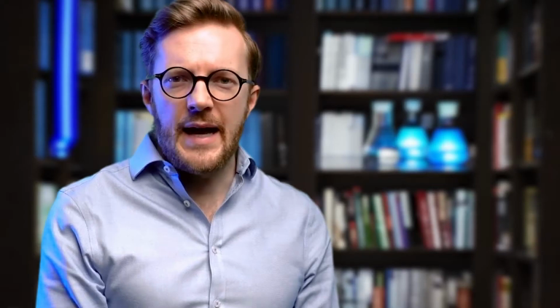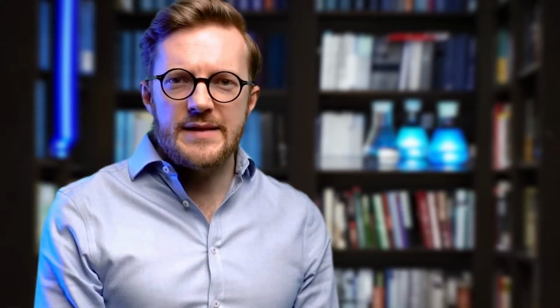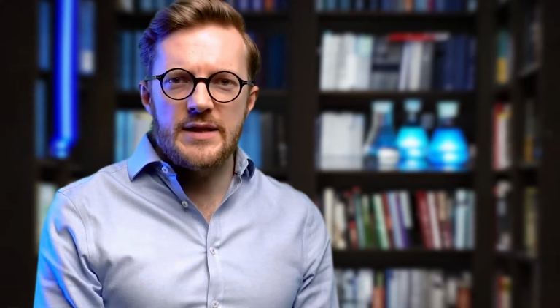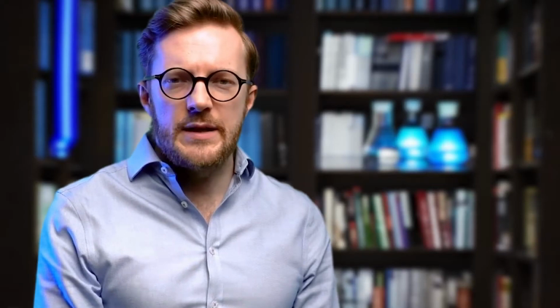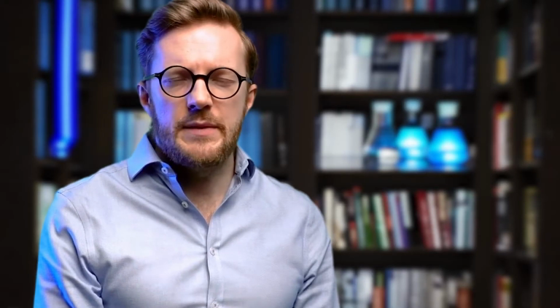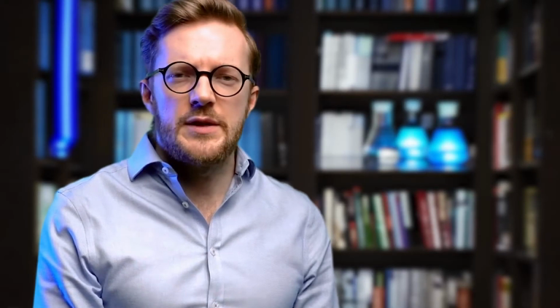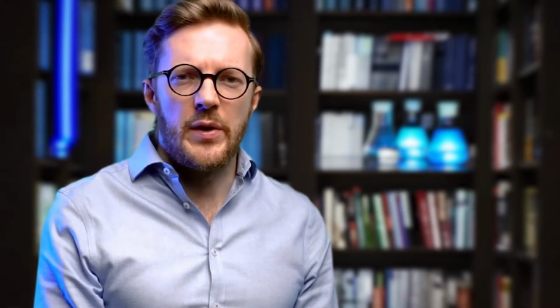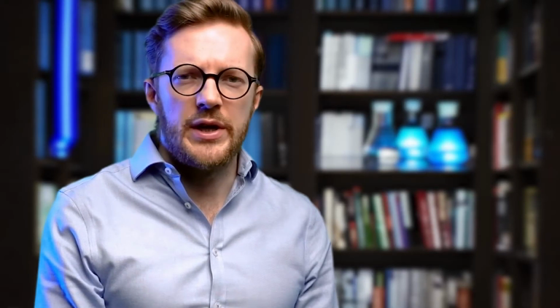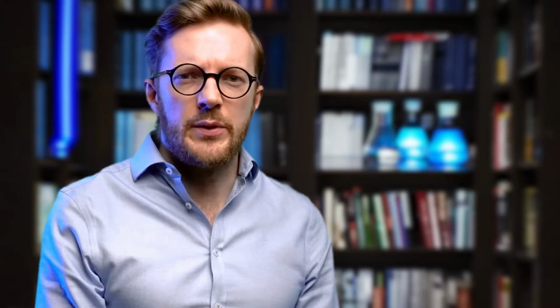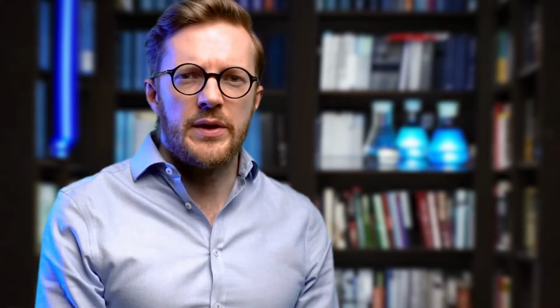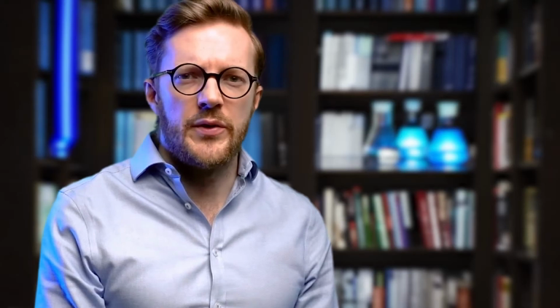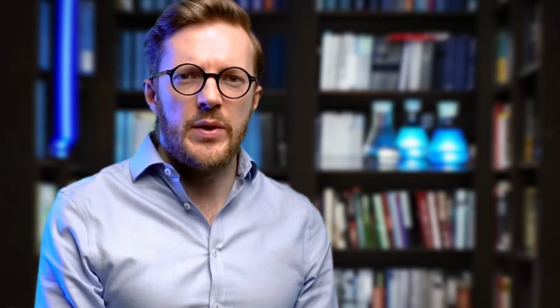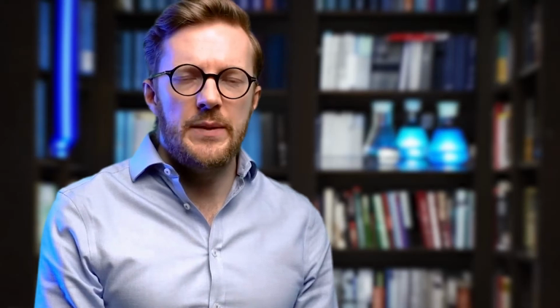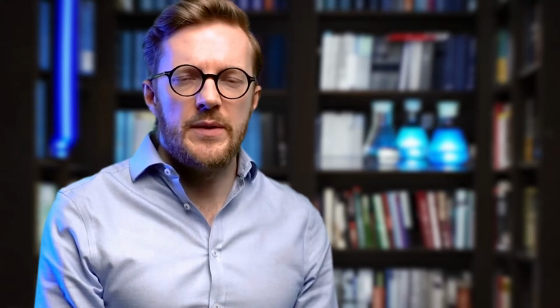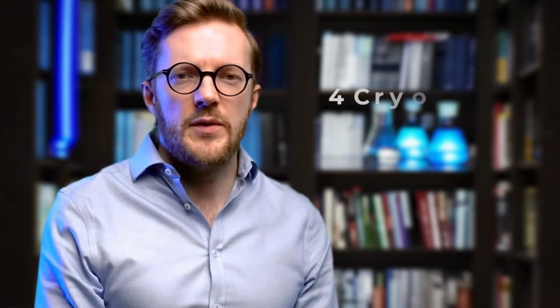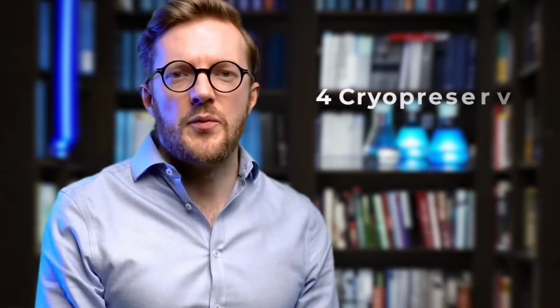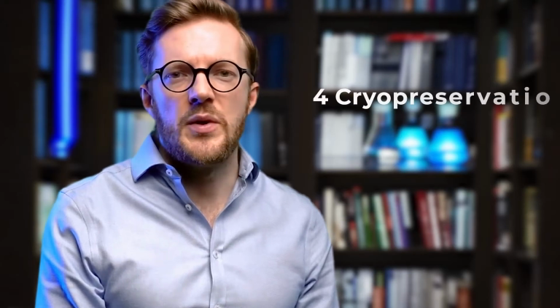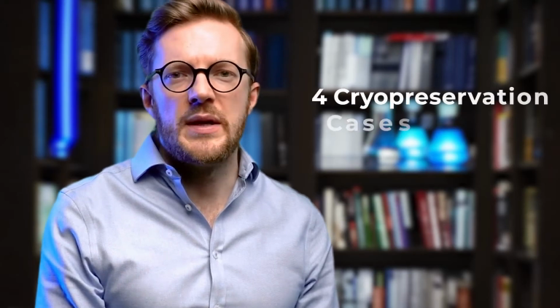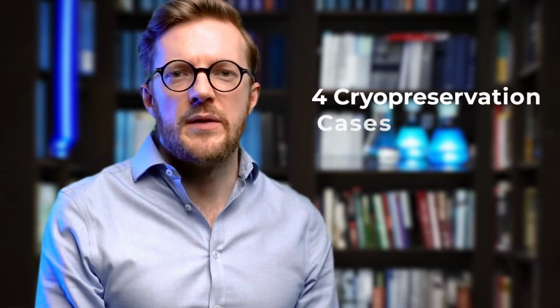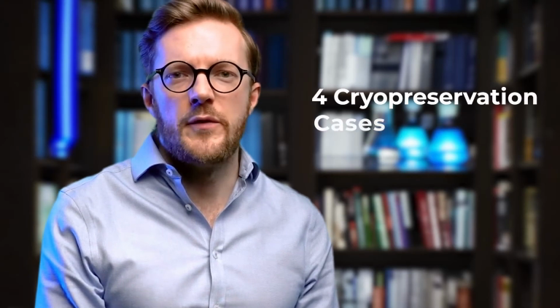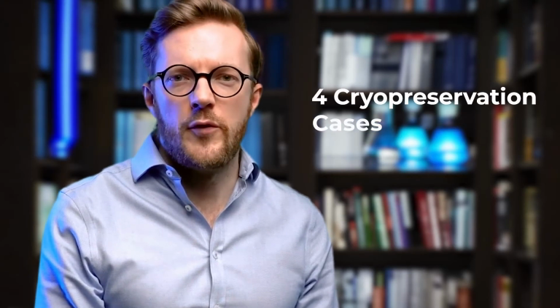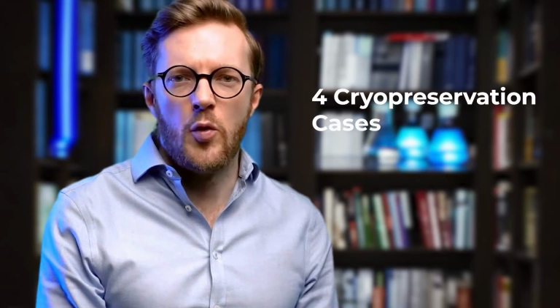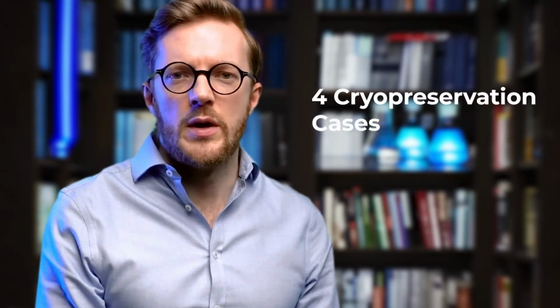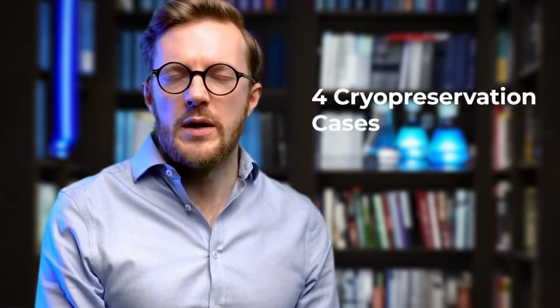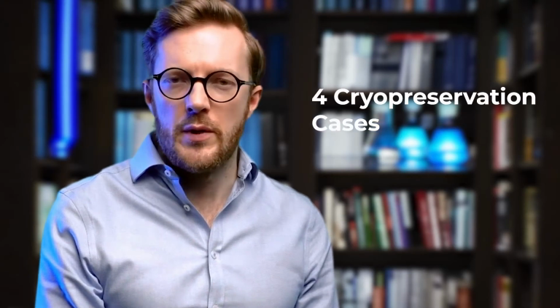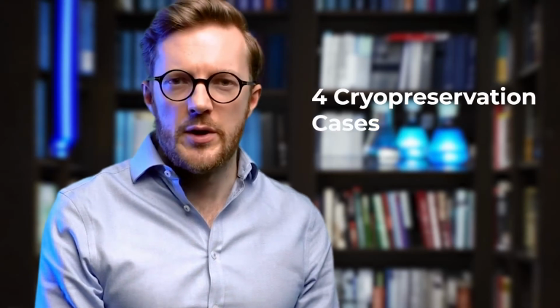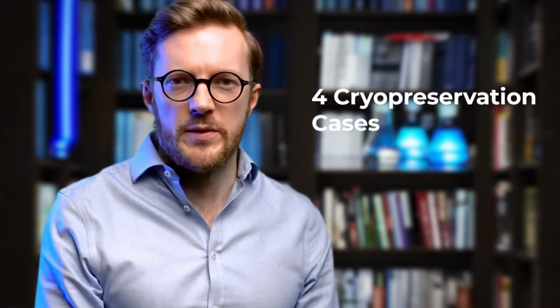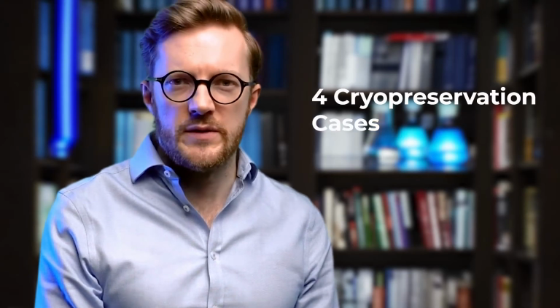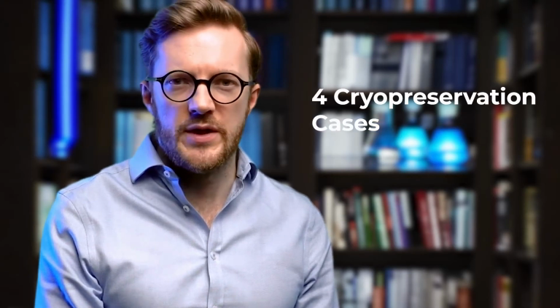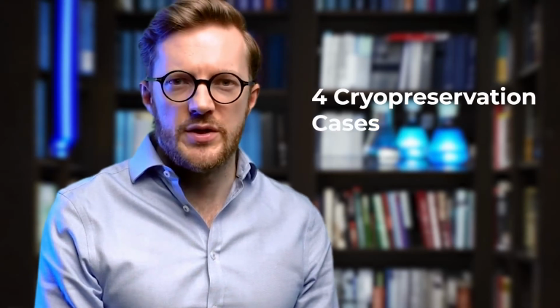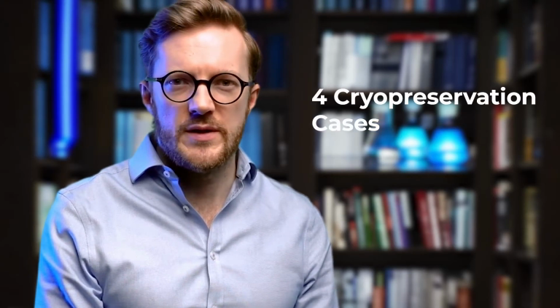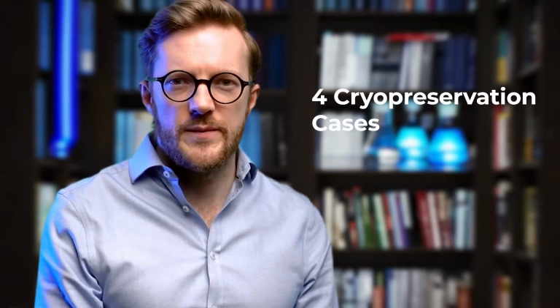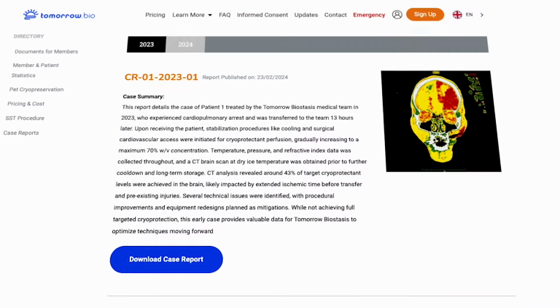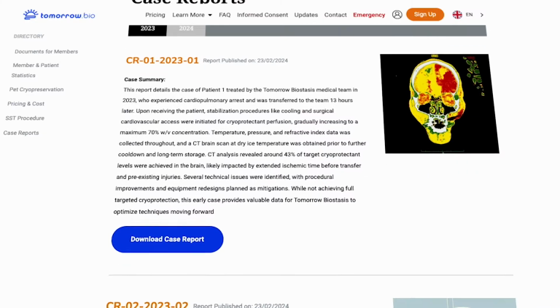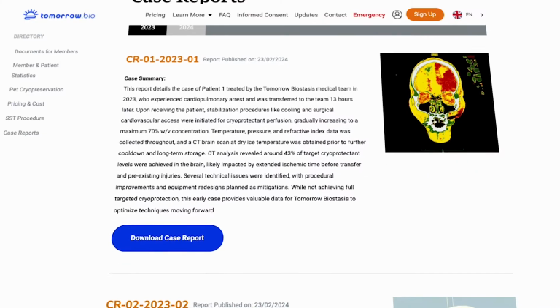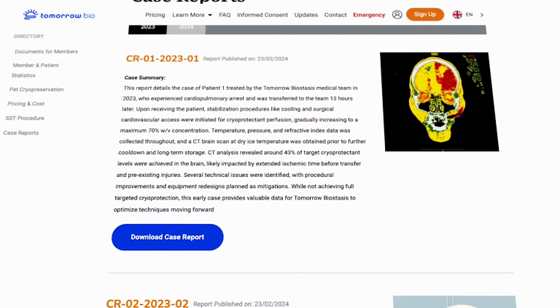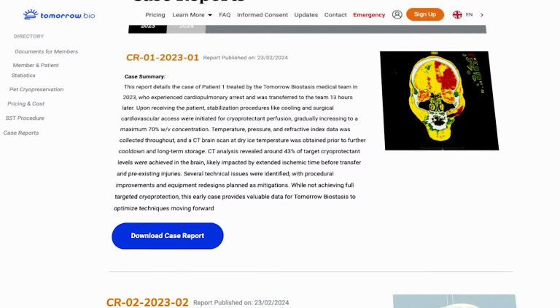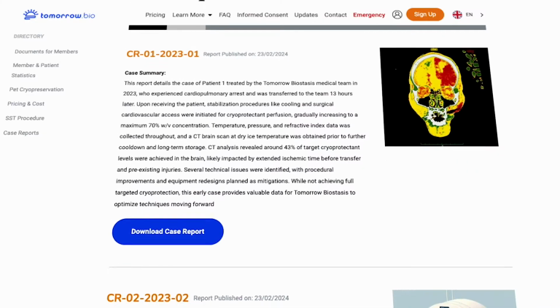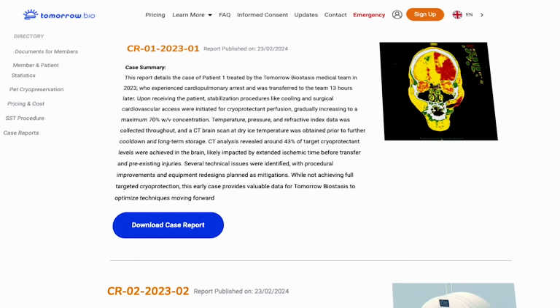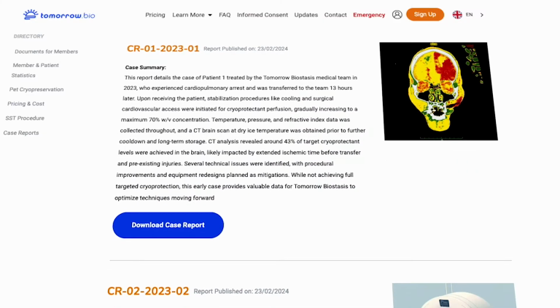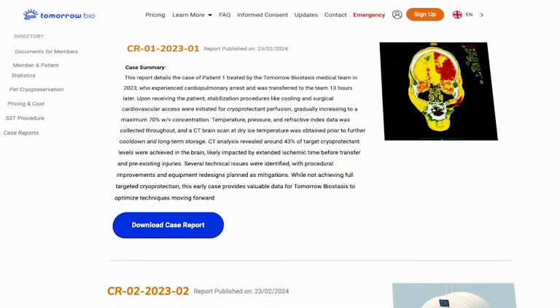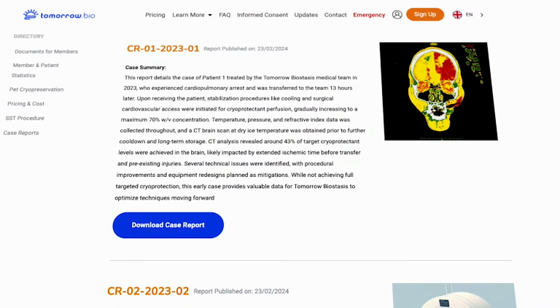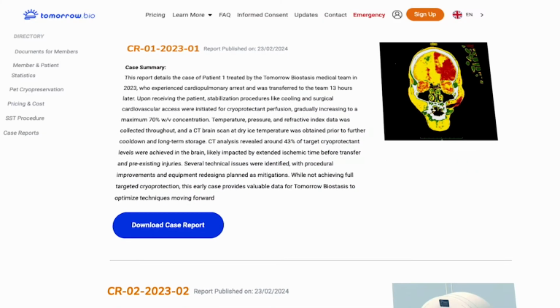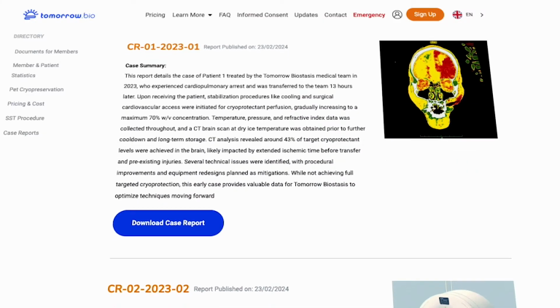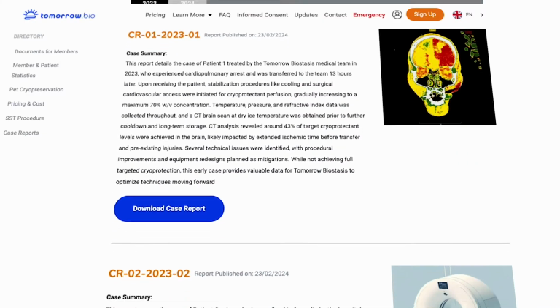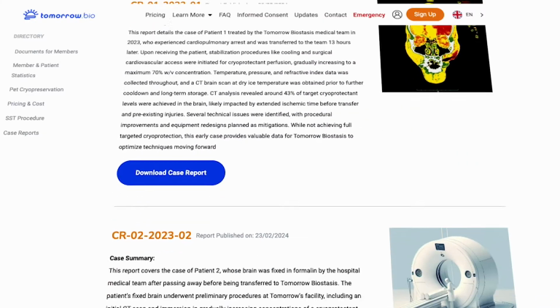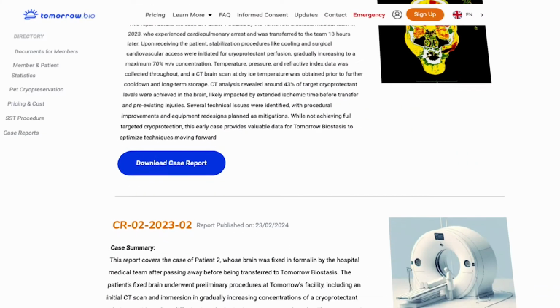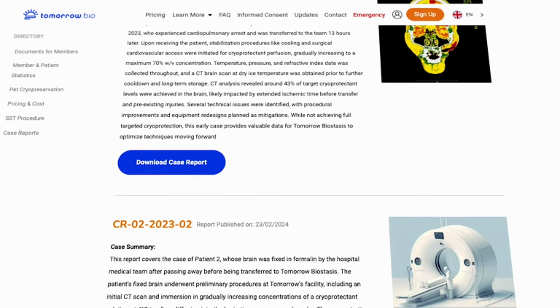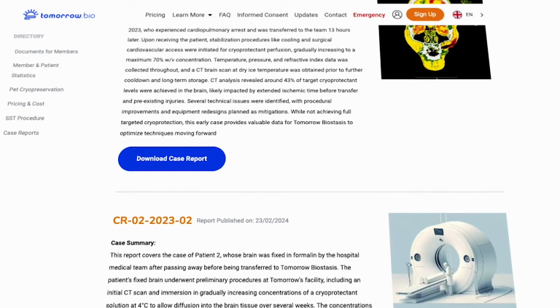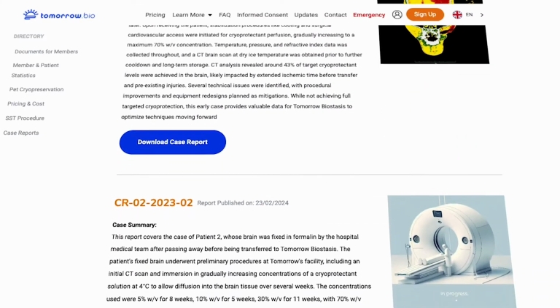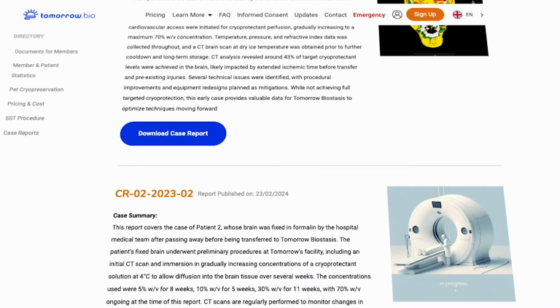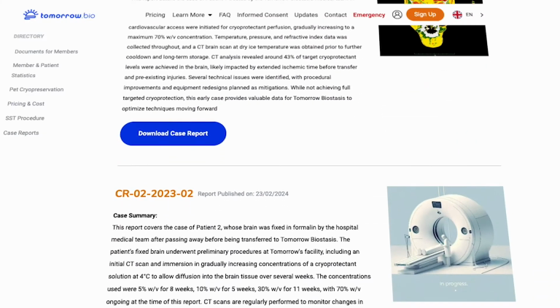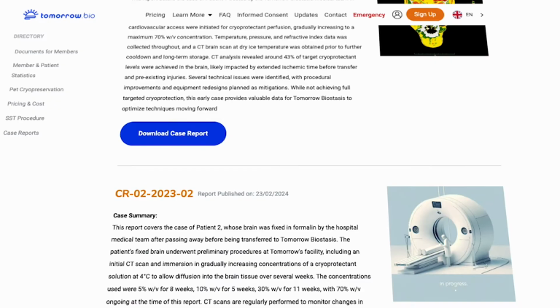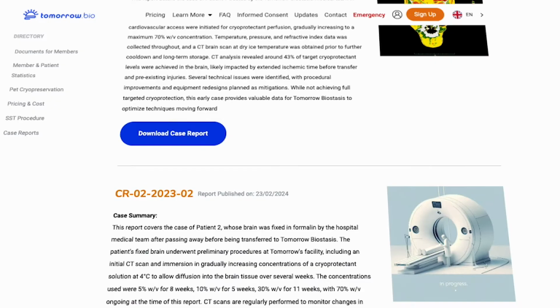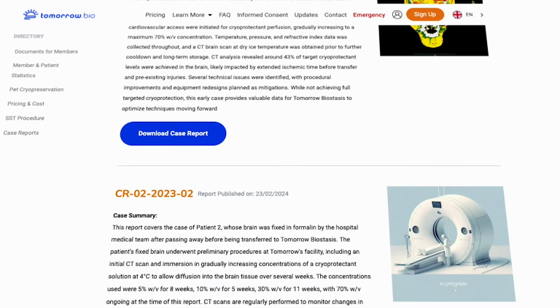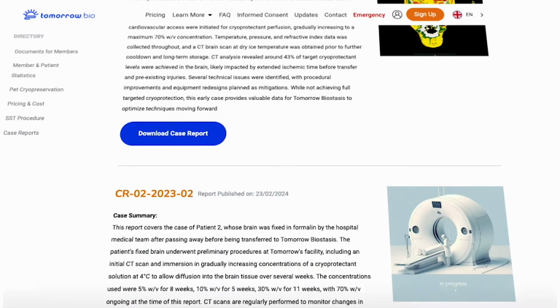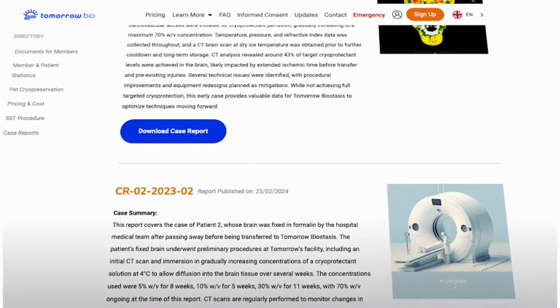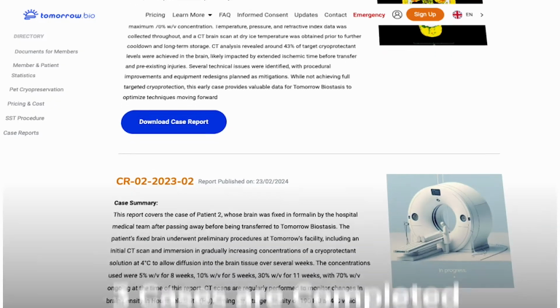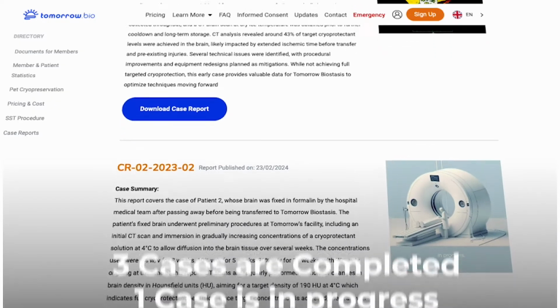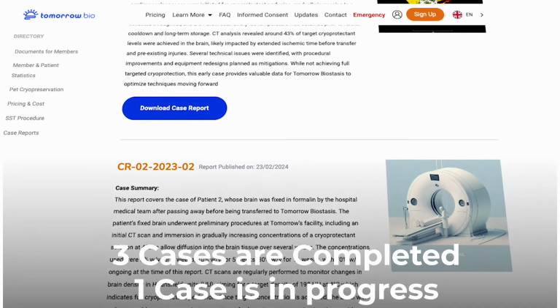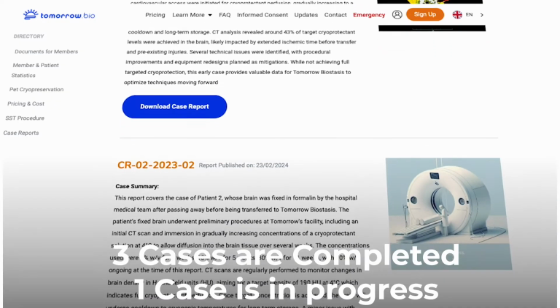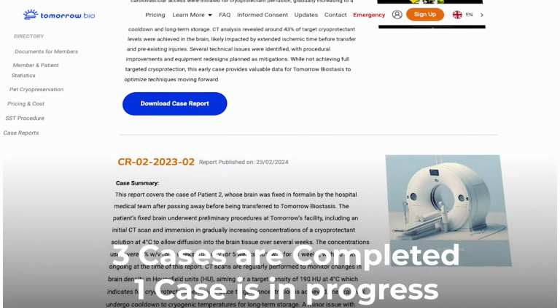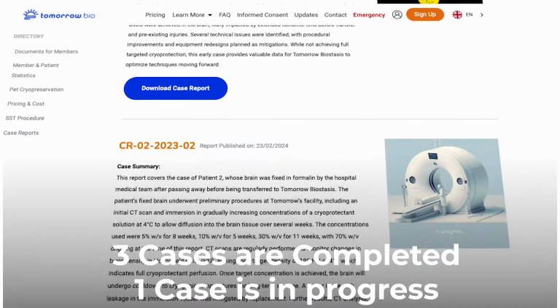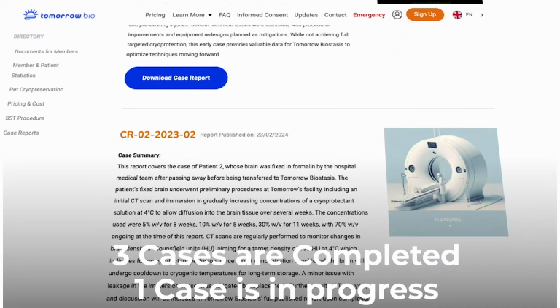Last year, 2023, we did four cryopreservations. Three of those four are fully completed. The reports have all the data.